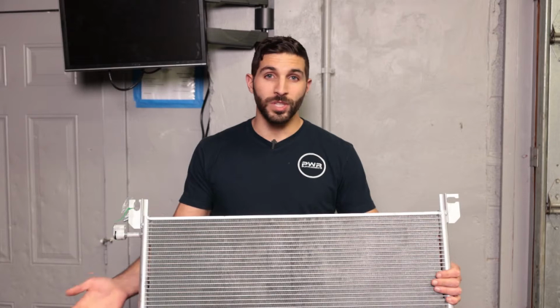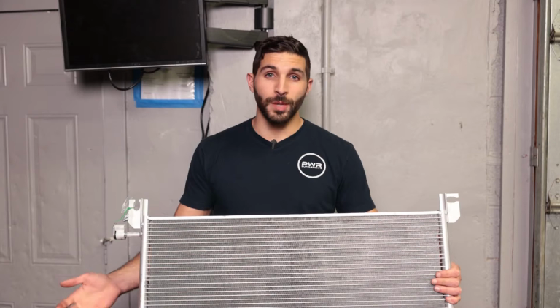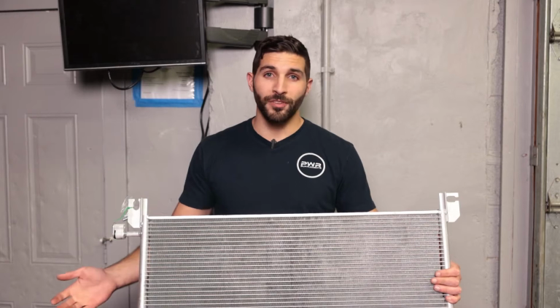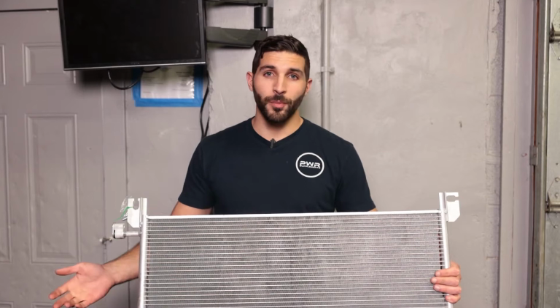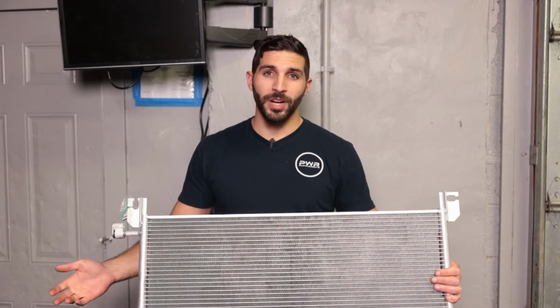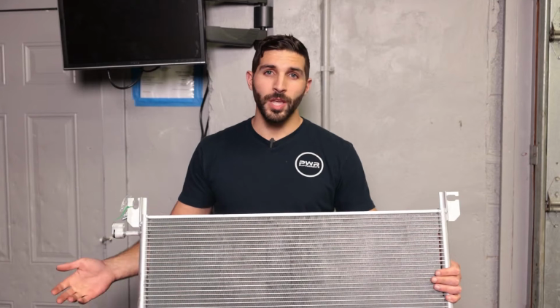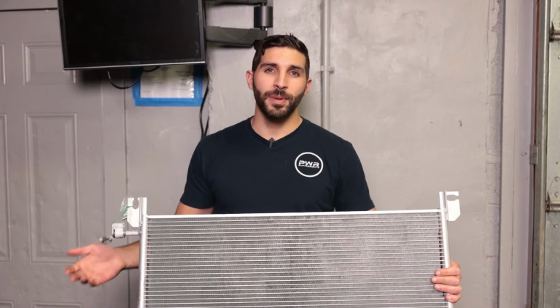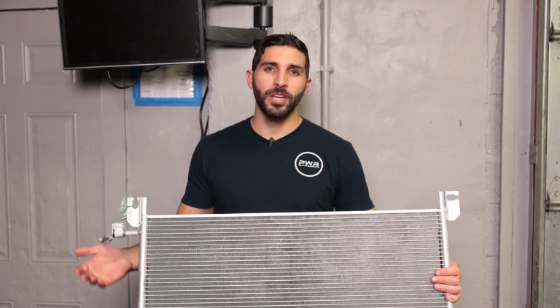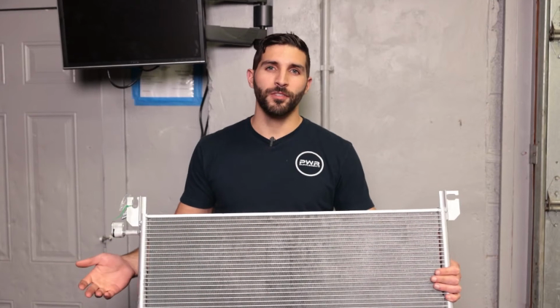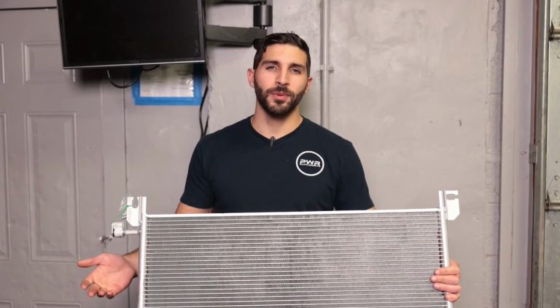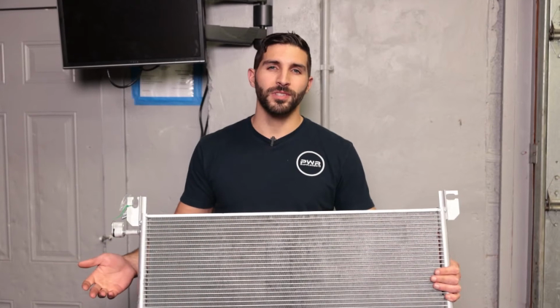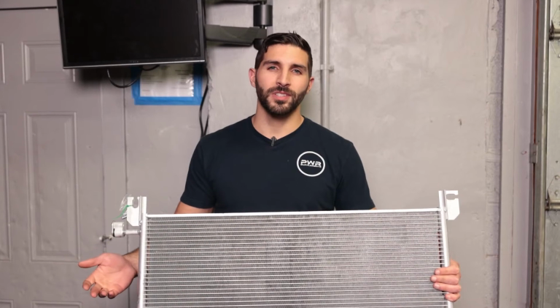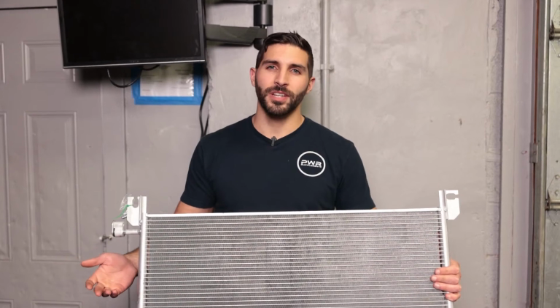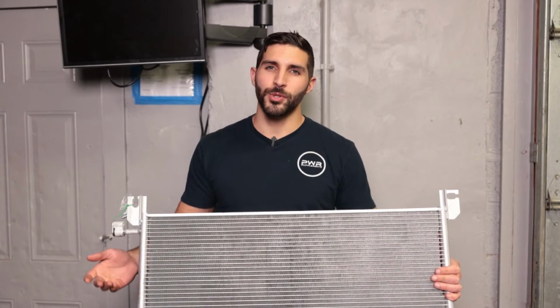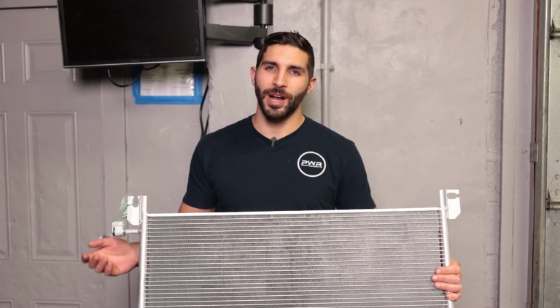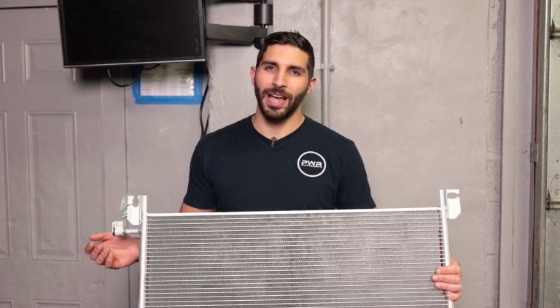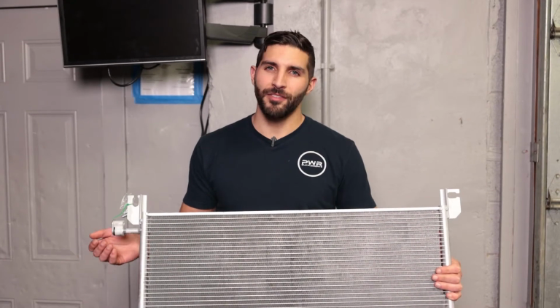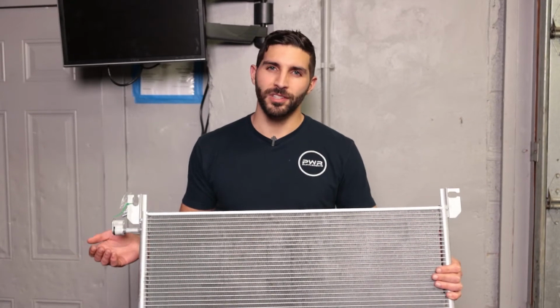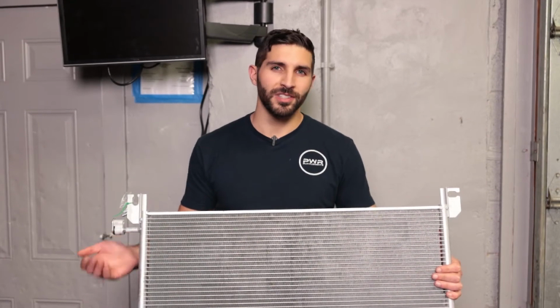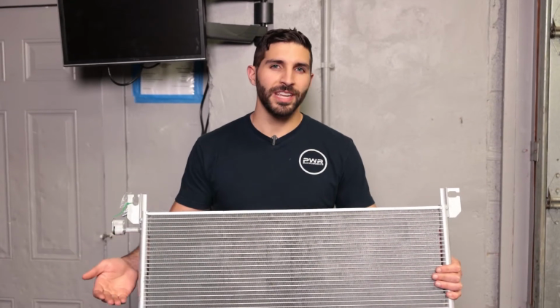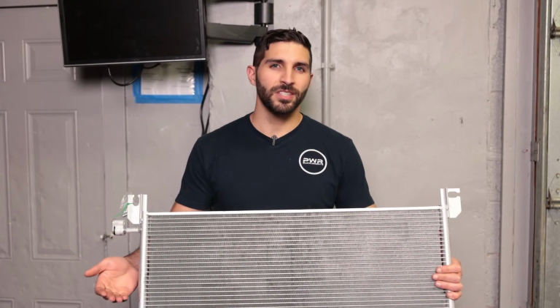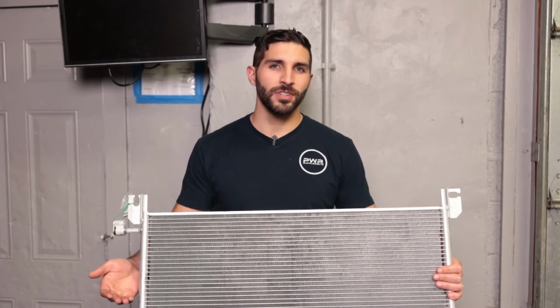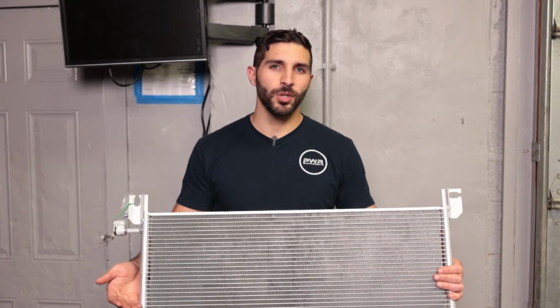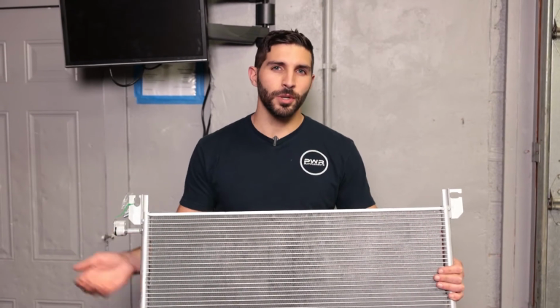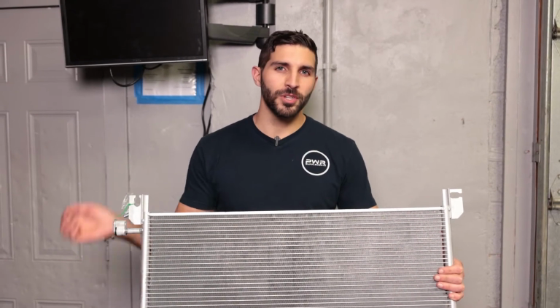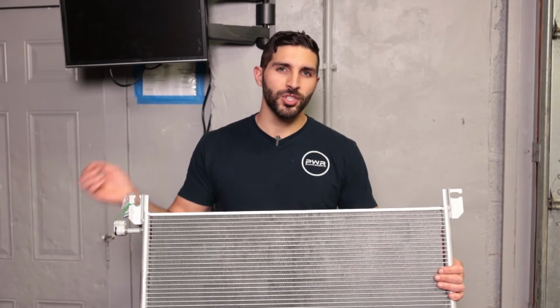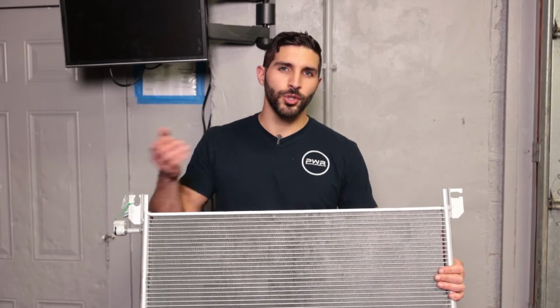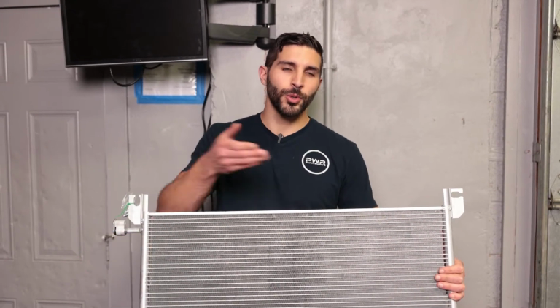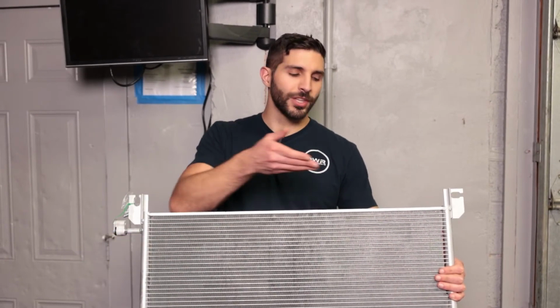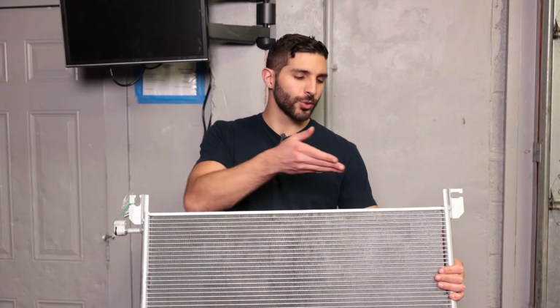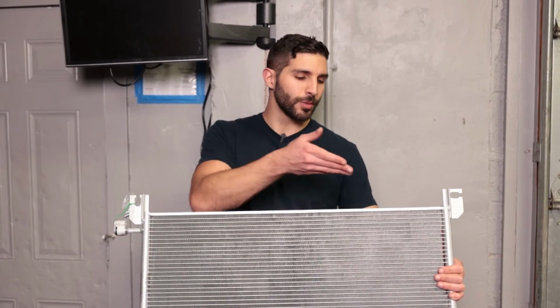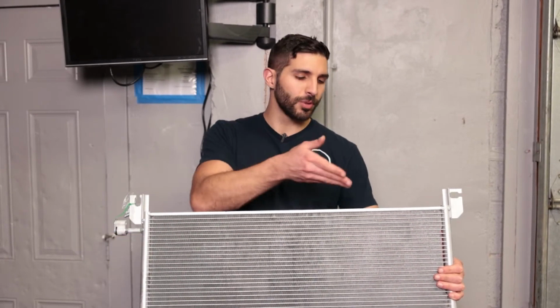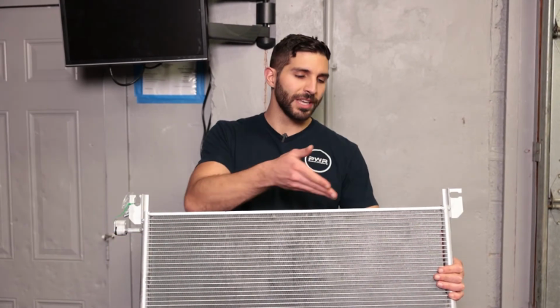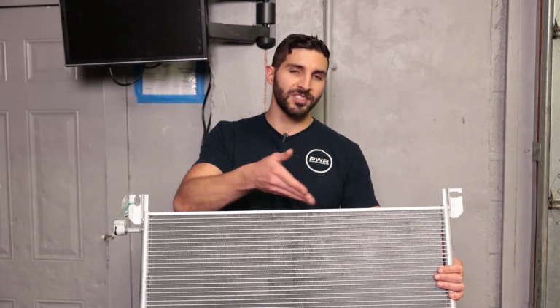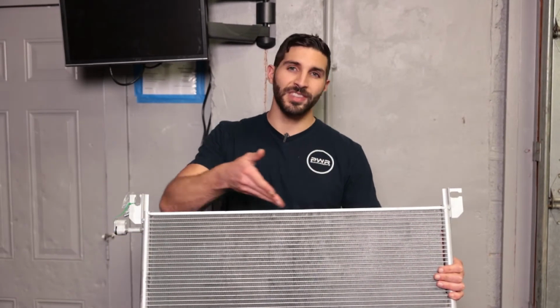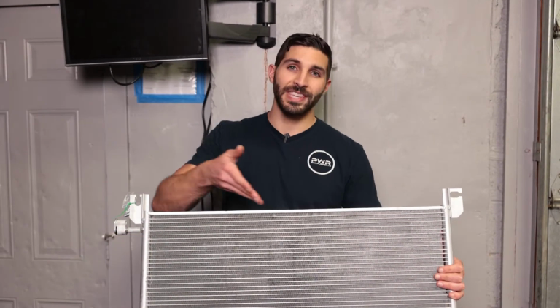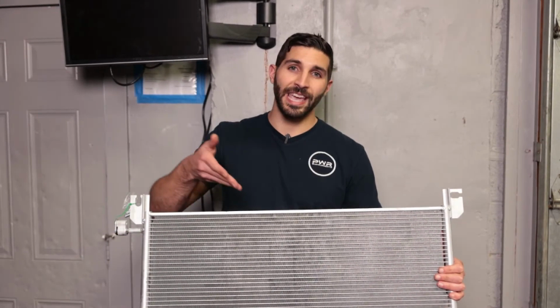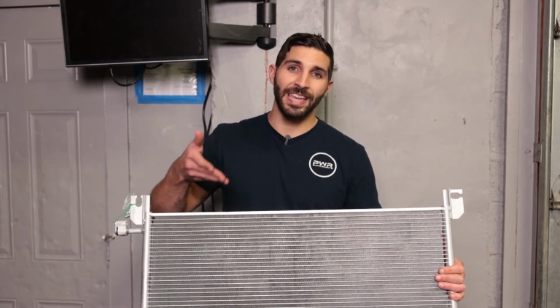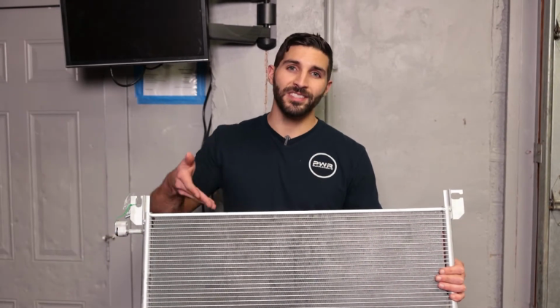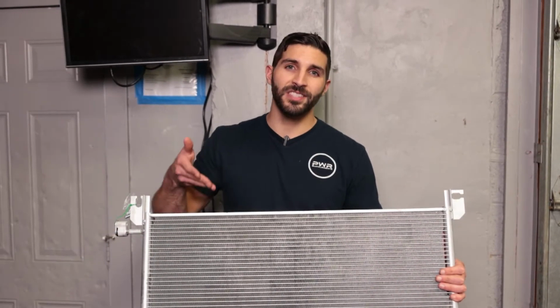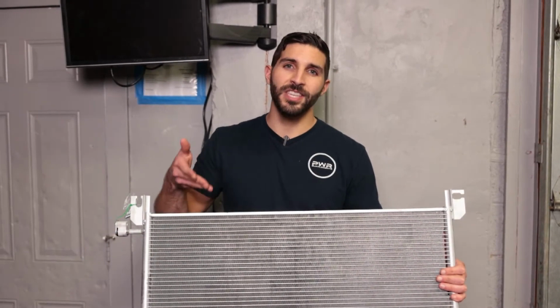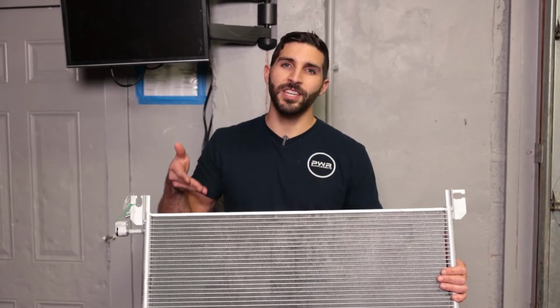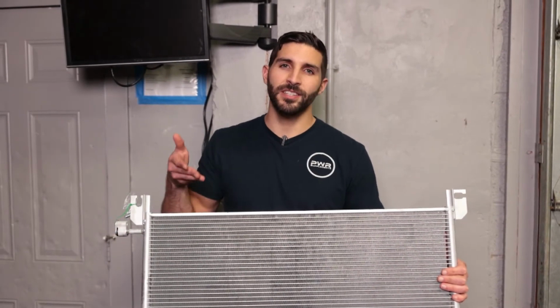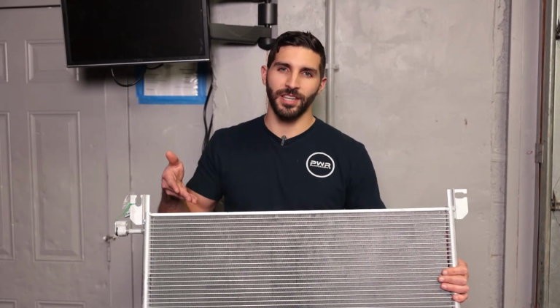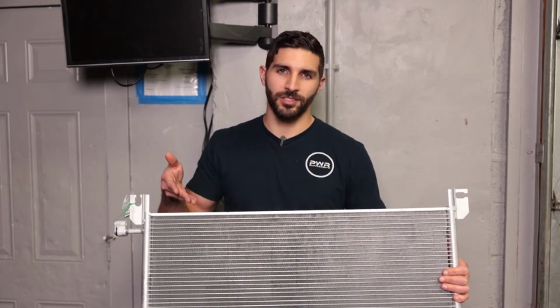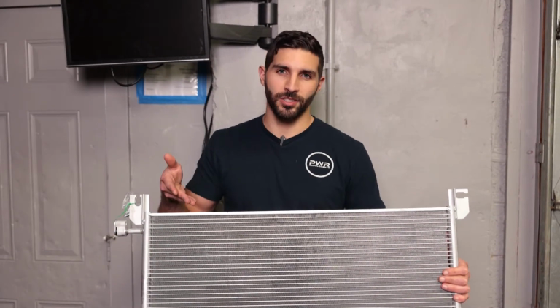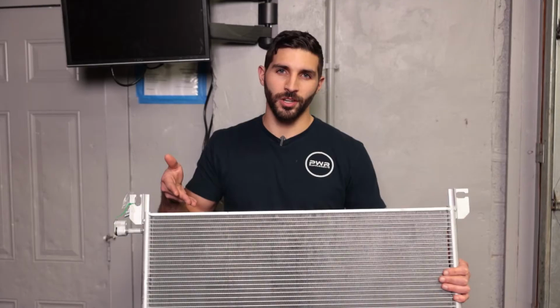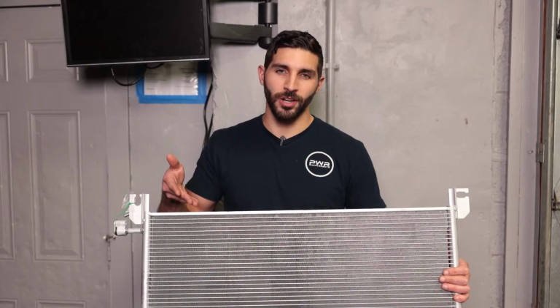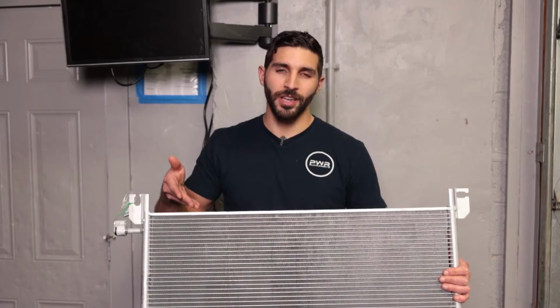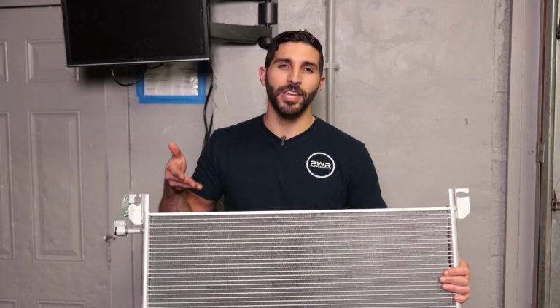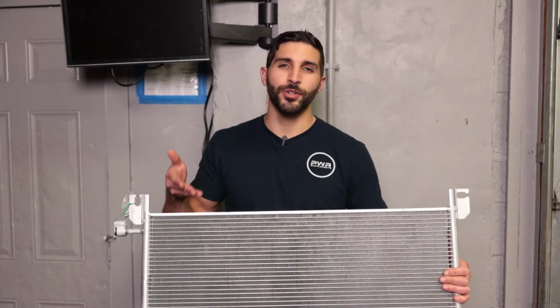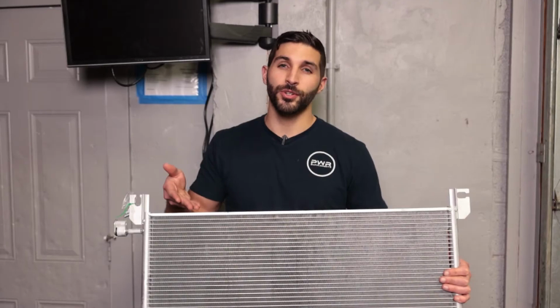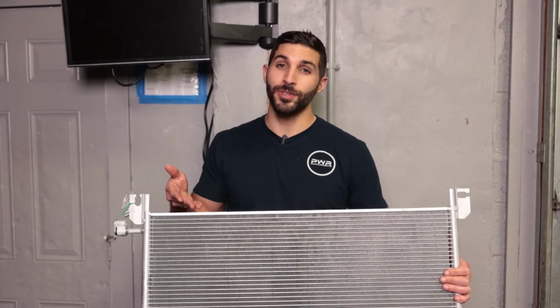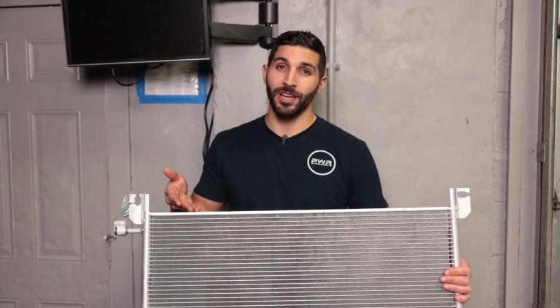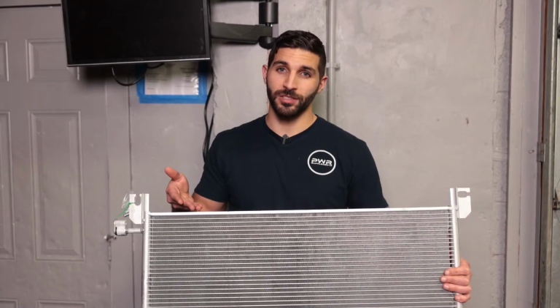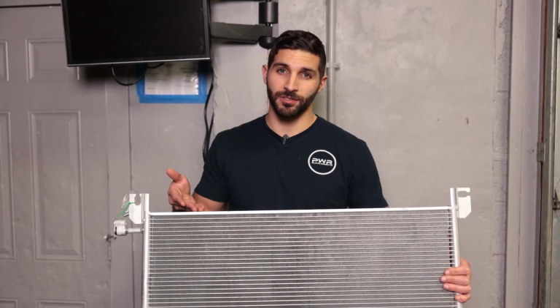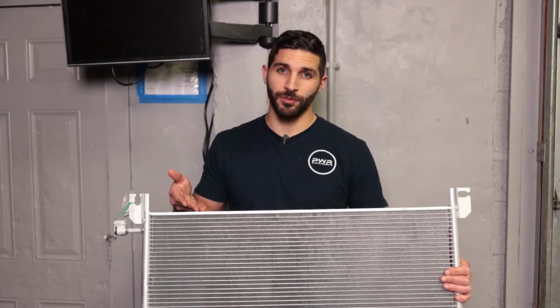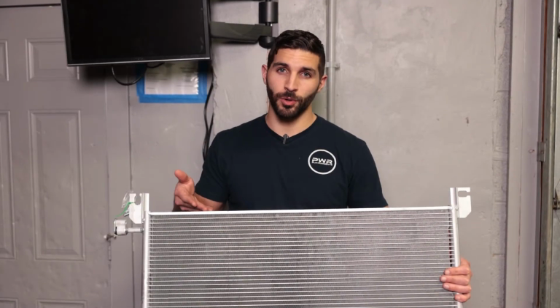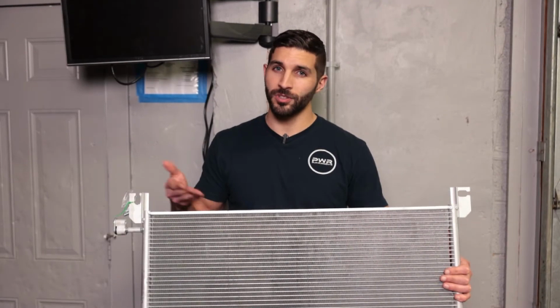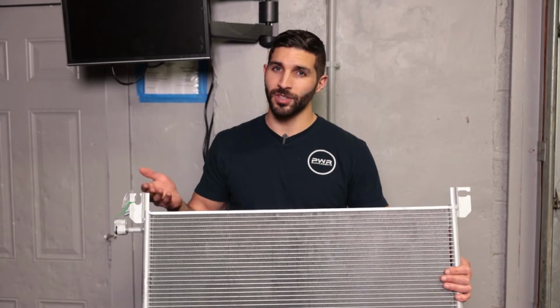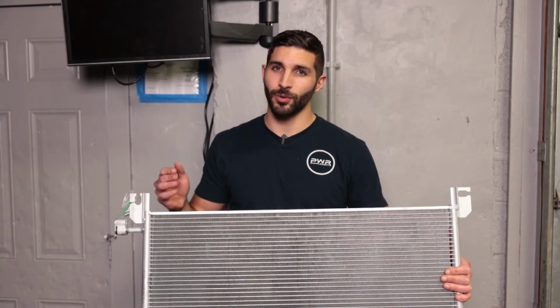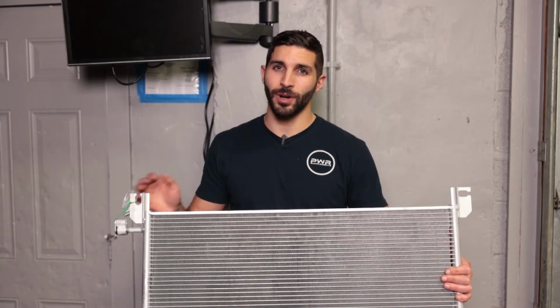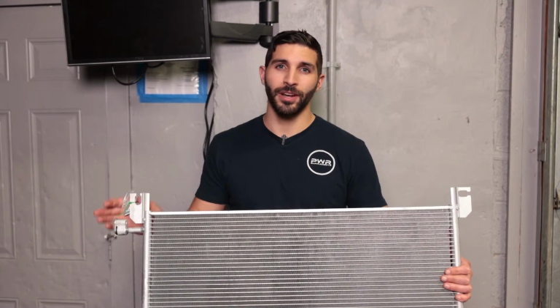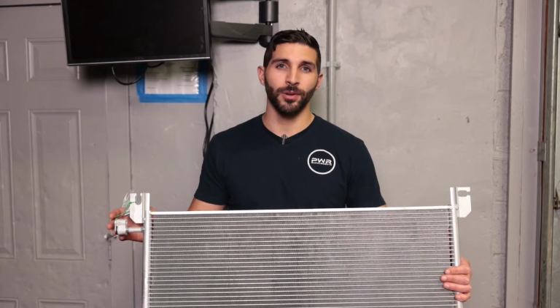What's up everybody? Pete here from The Sunday Drive and in today's video we're gonna be showing you how to replace the AC condenser in your 2004 Silverado.